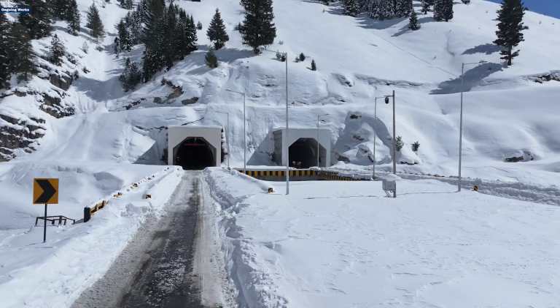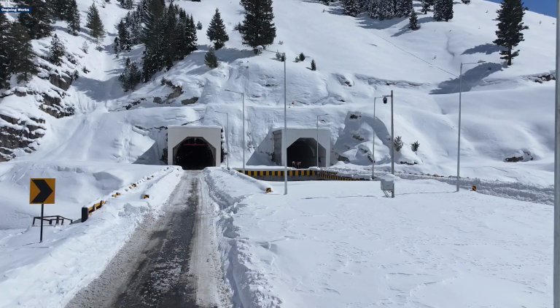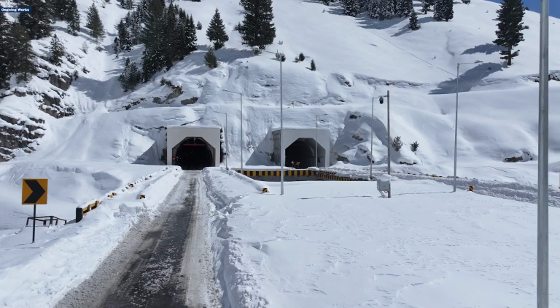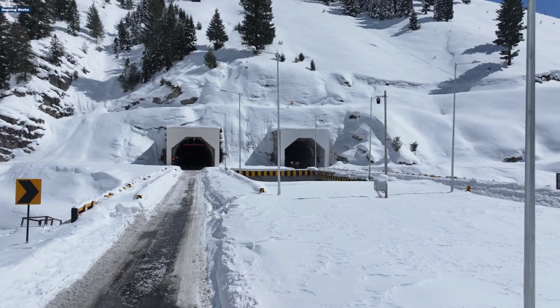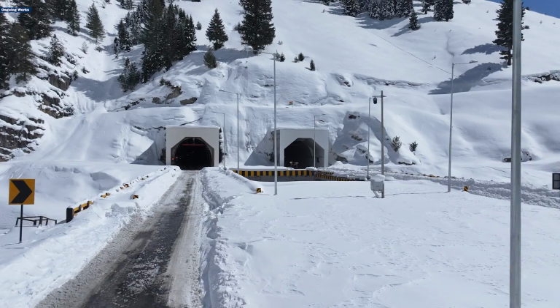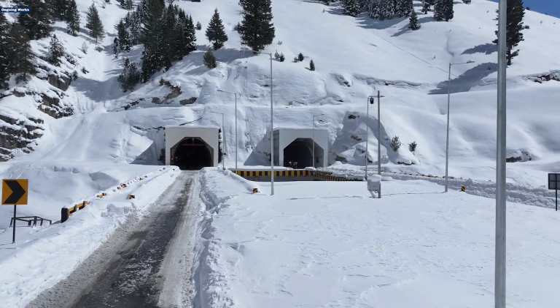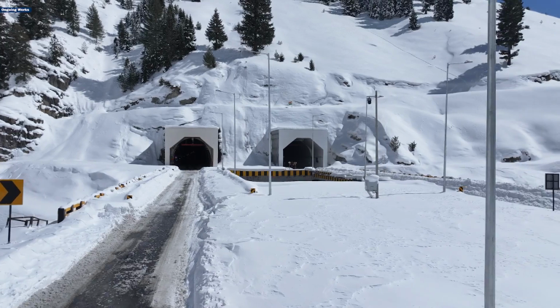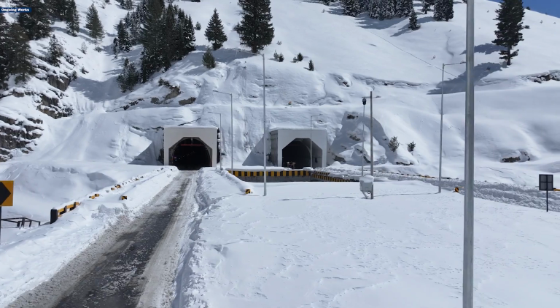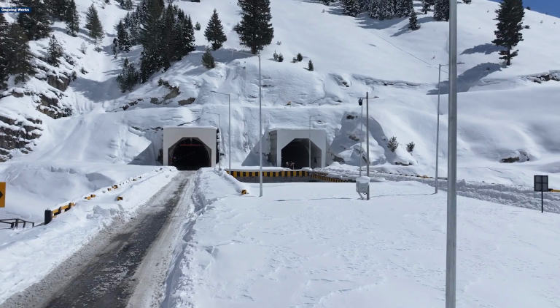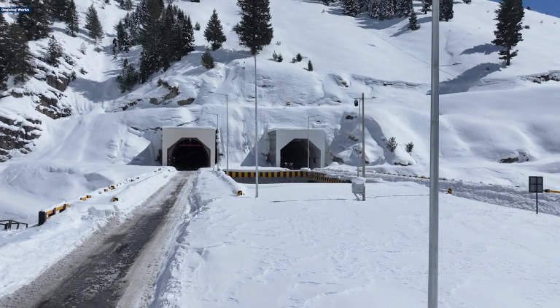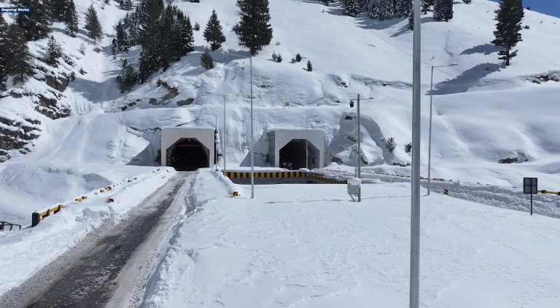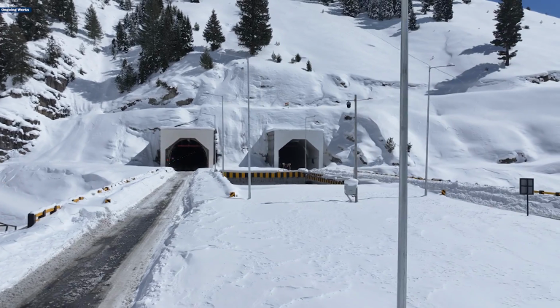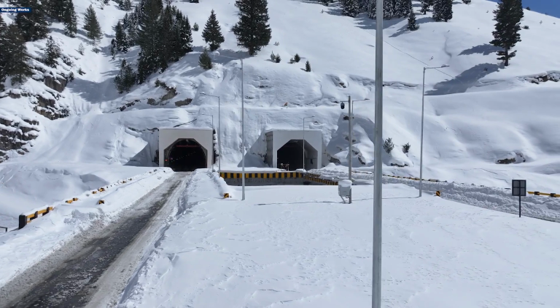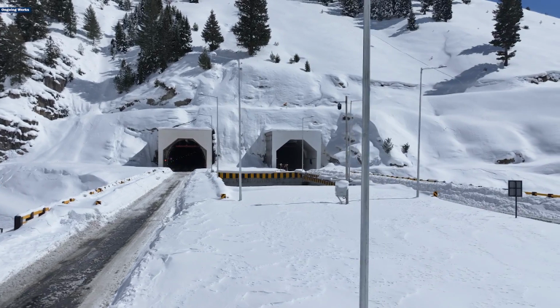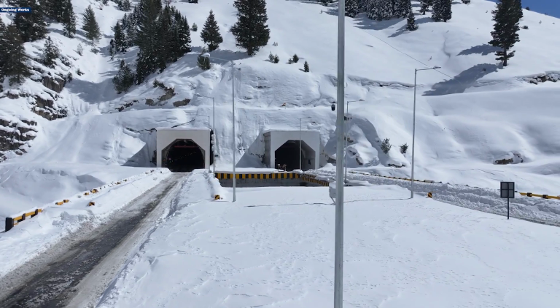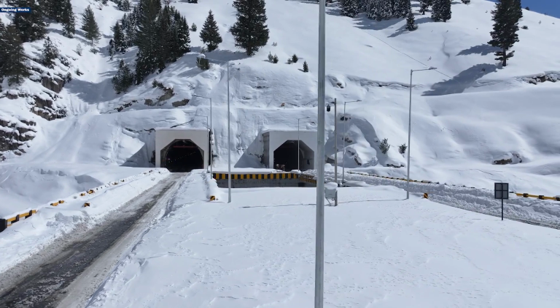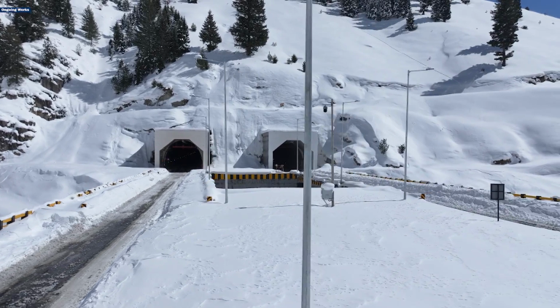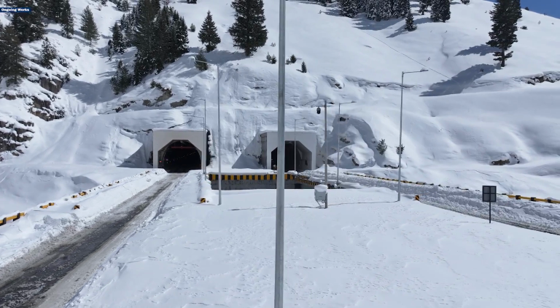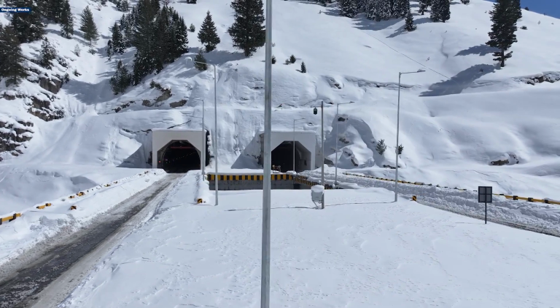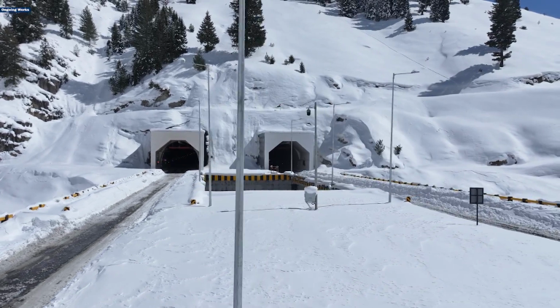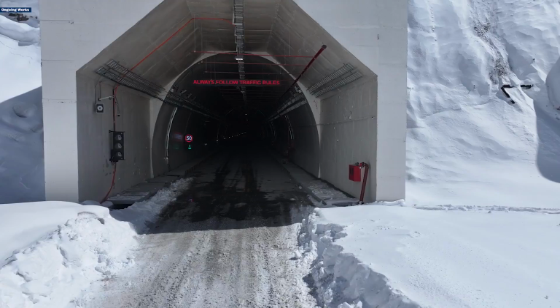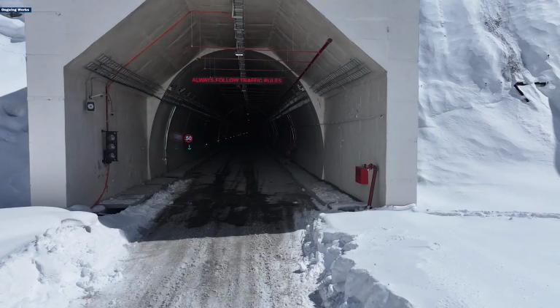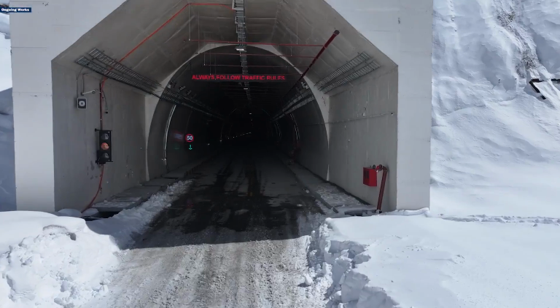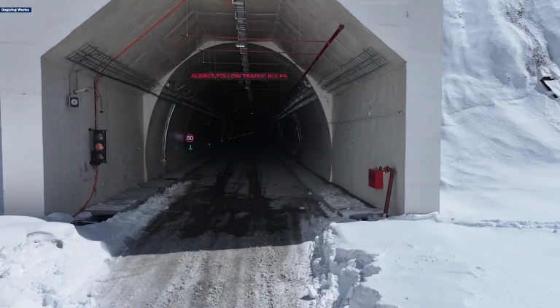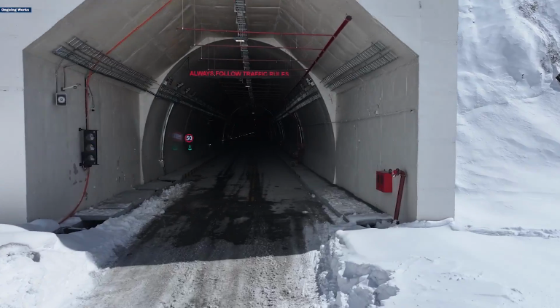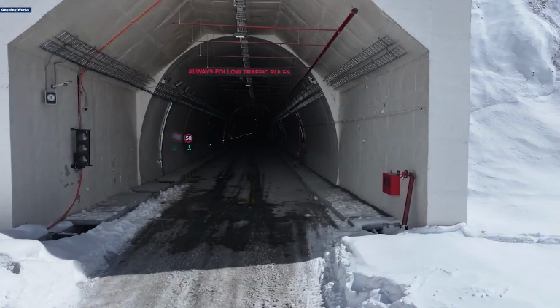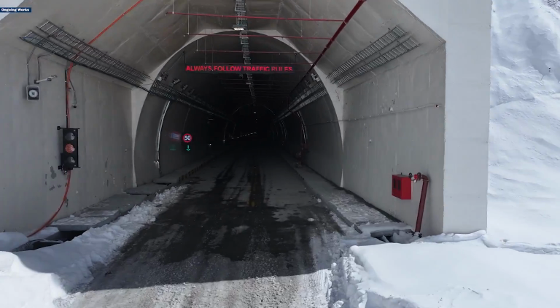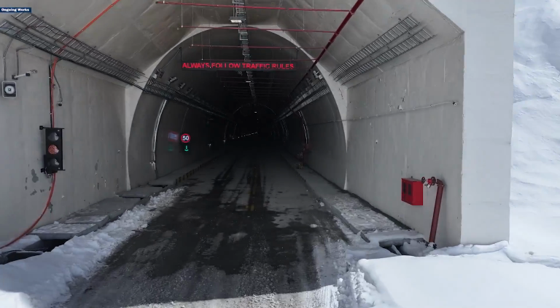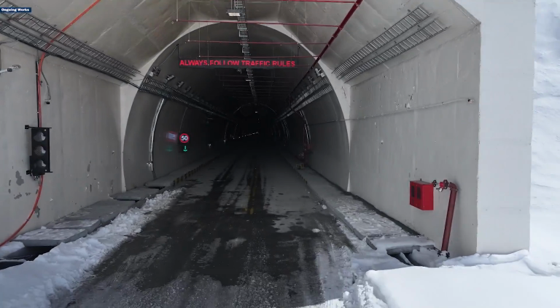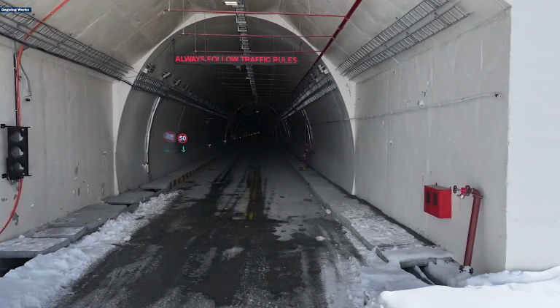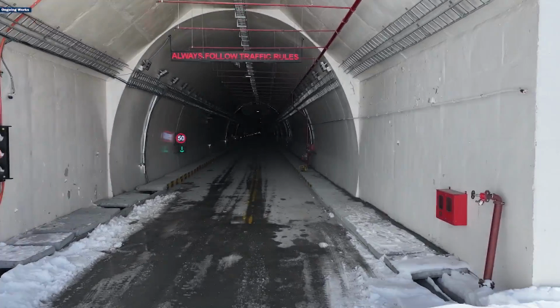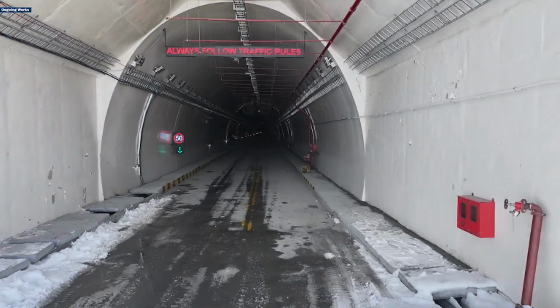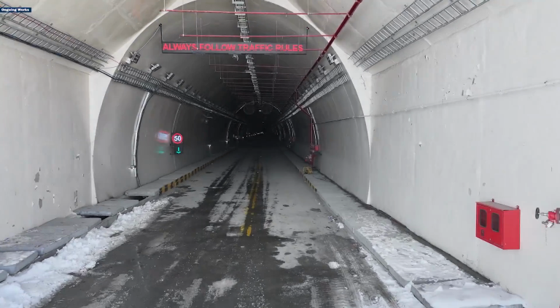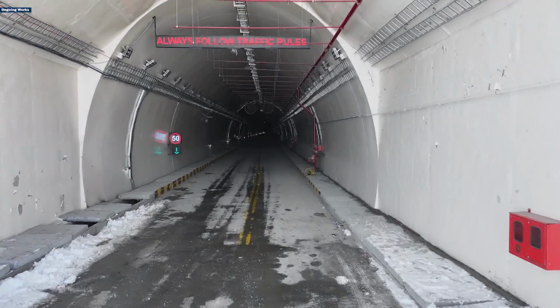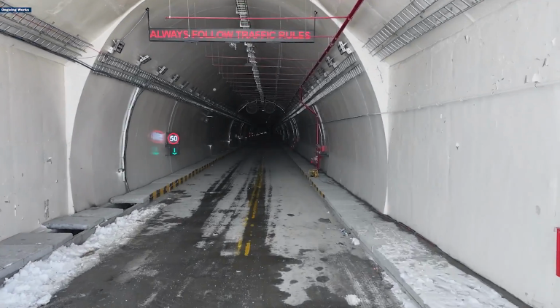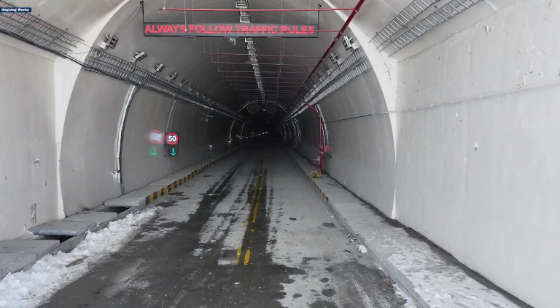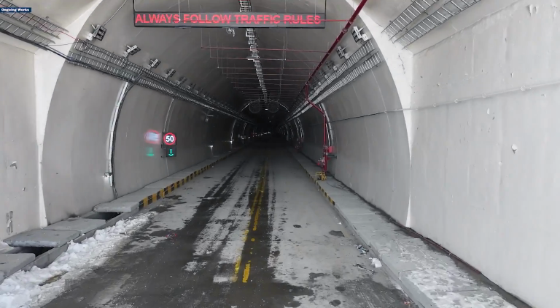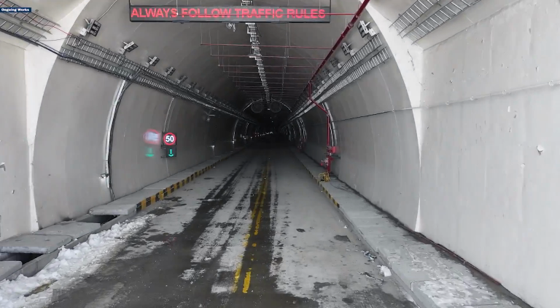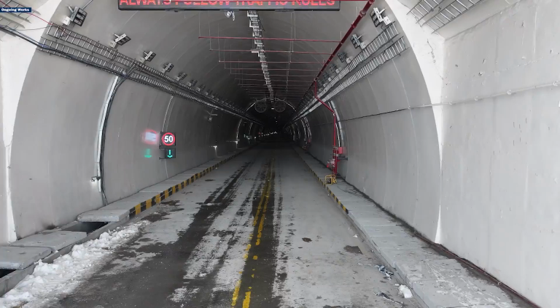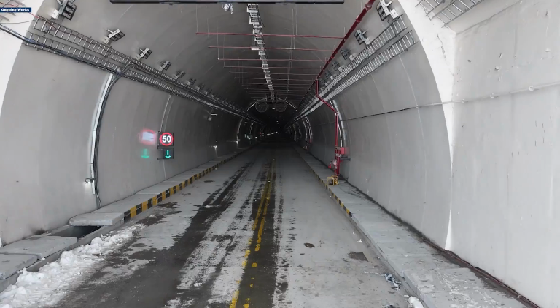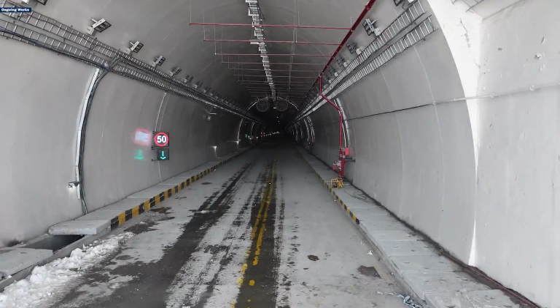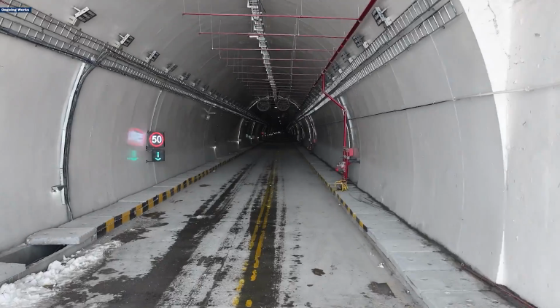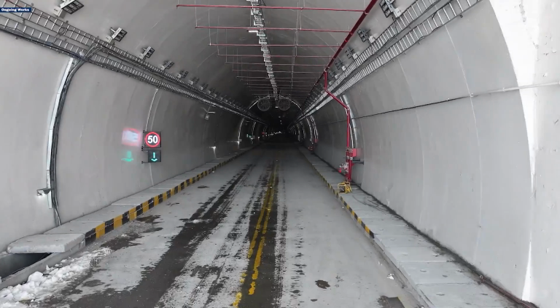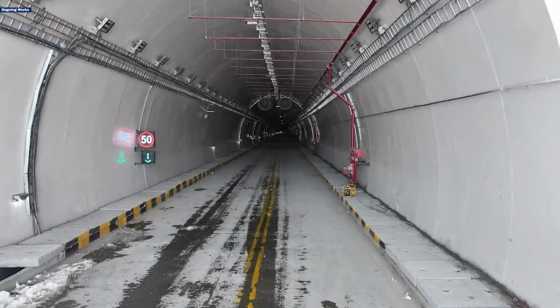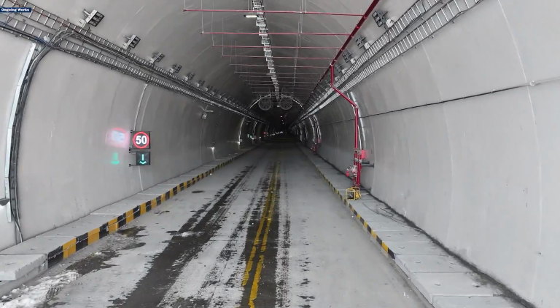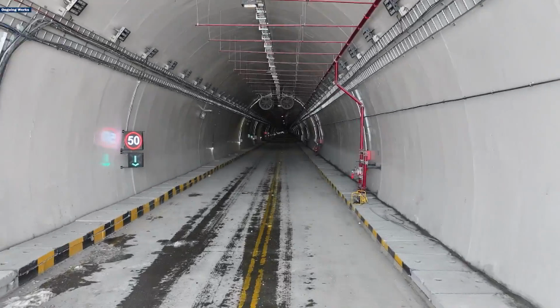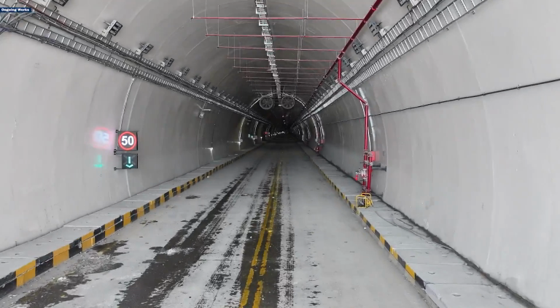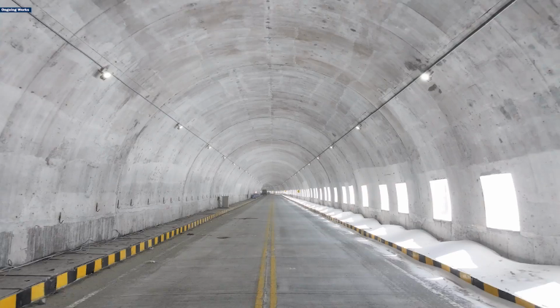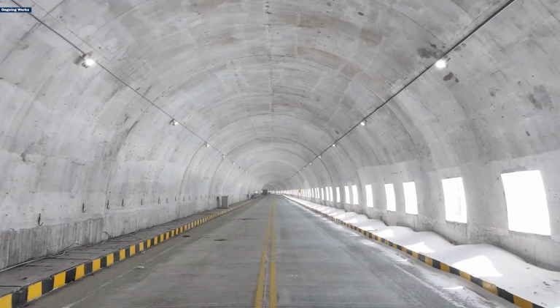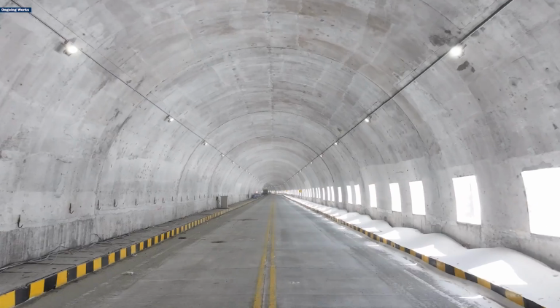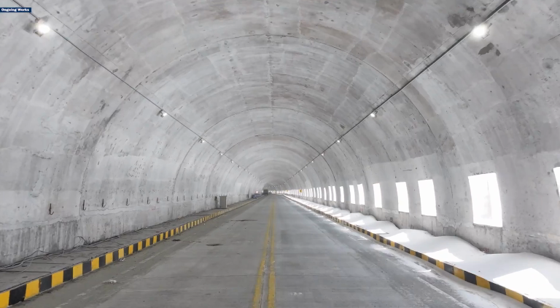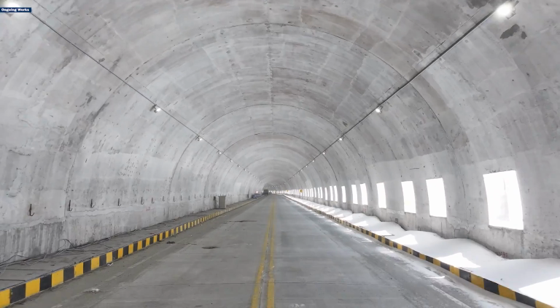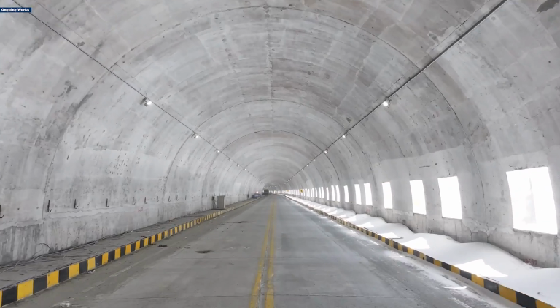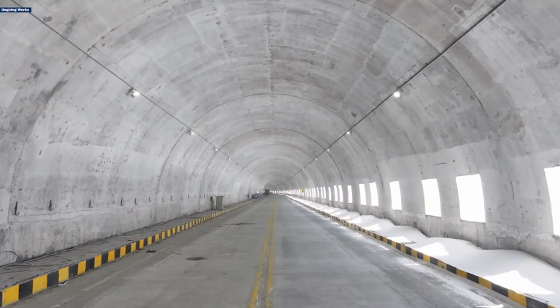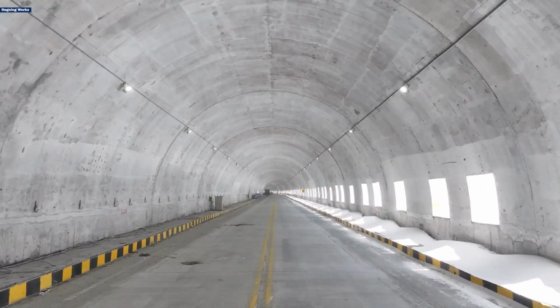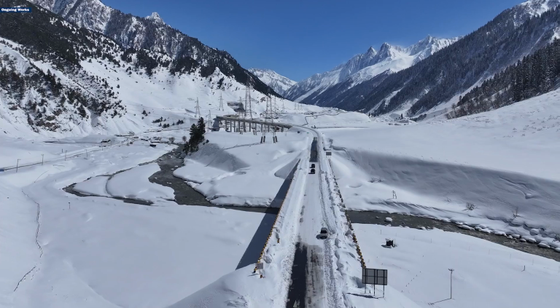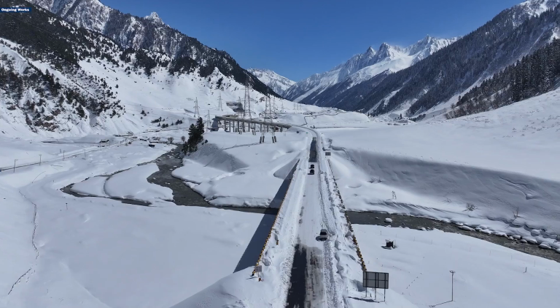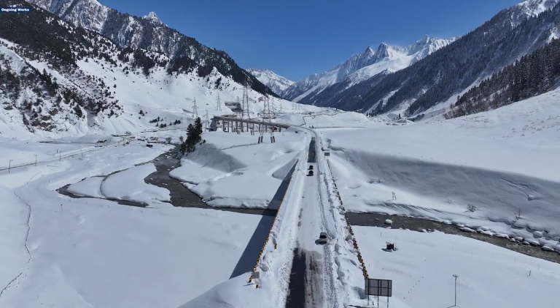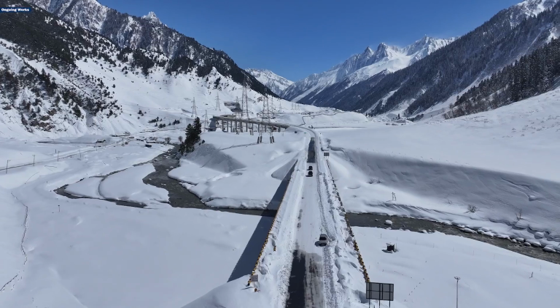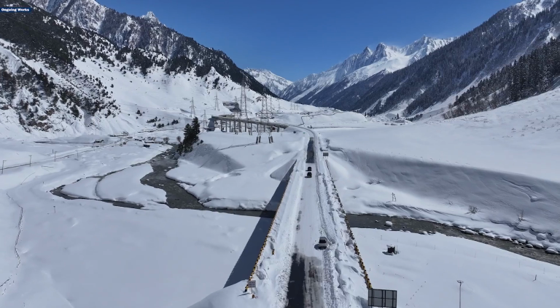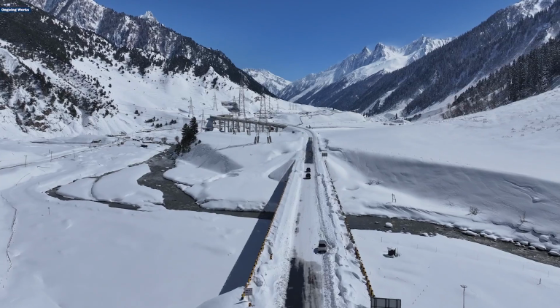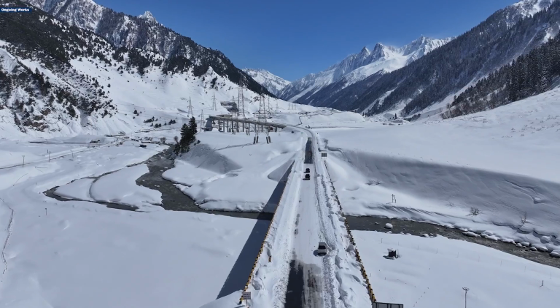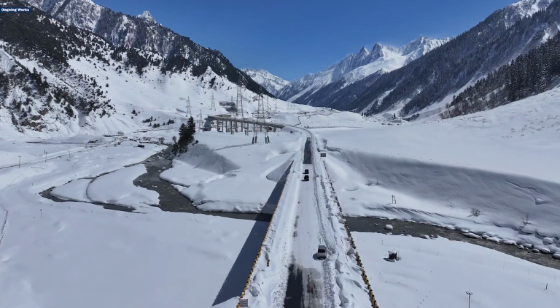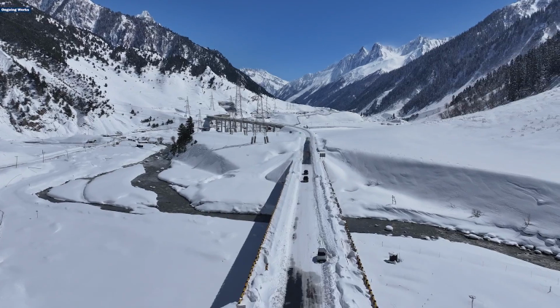The numbers tell a story of progress. The stretch leading to Baltal, including two Nilgara tunnels, snow galleries, and three bridges, is finished.